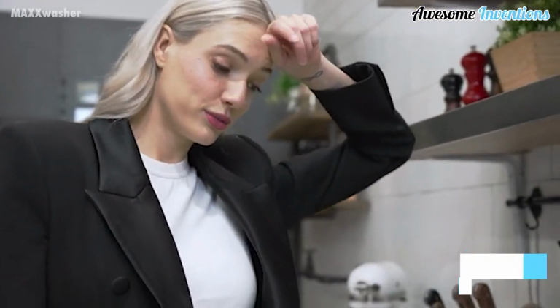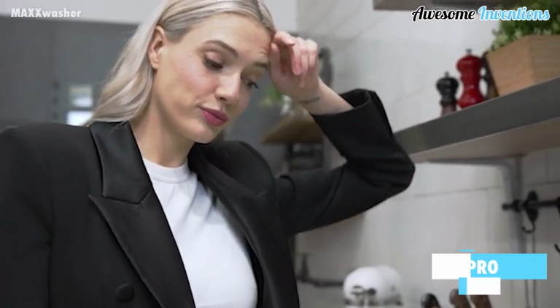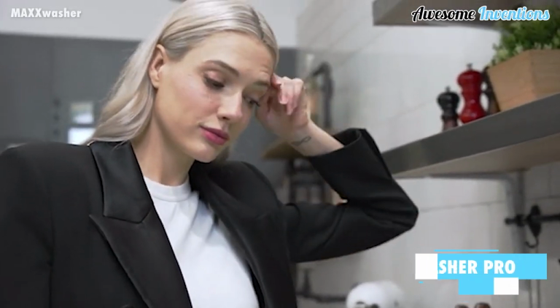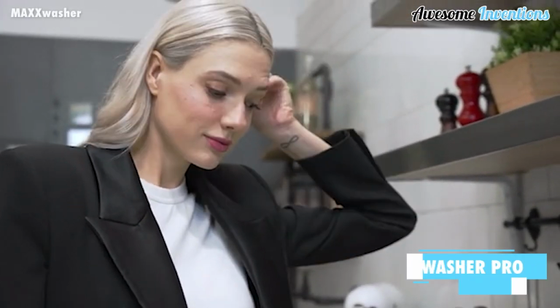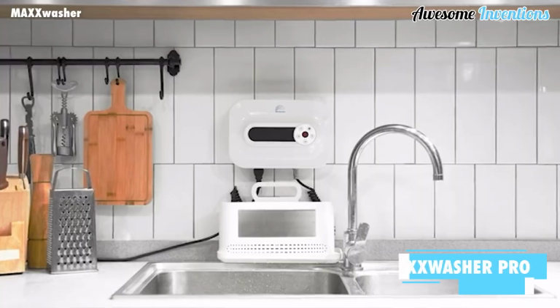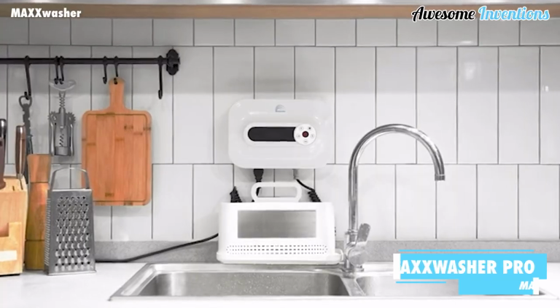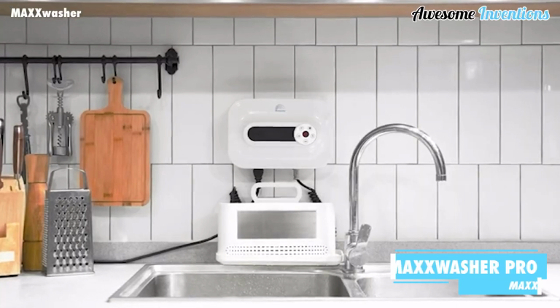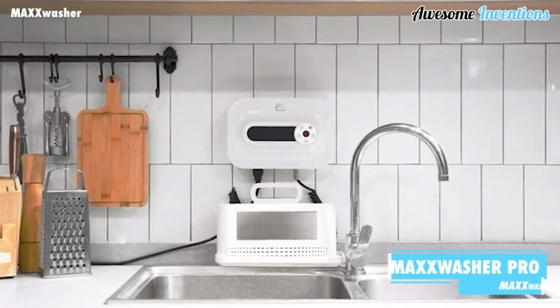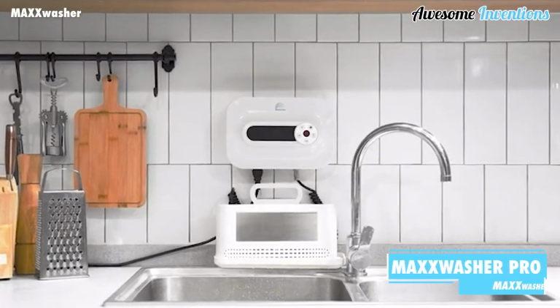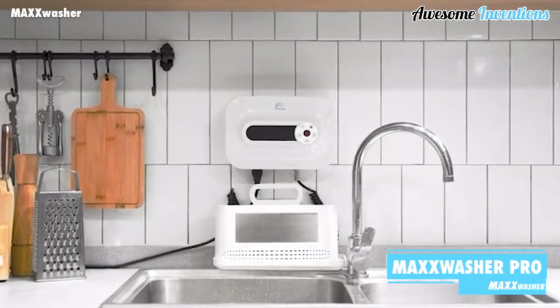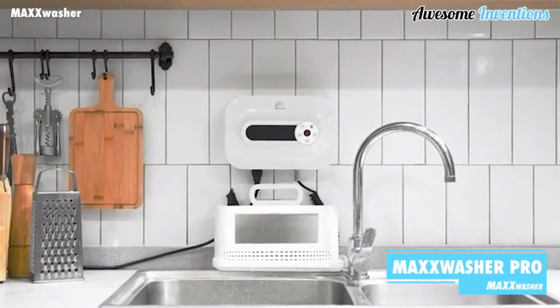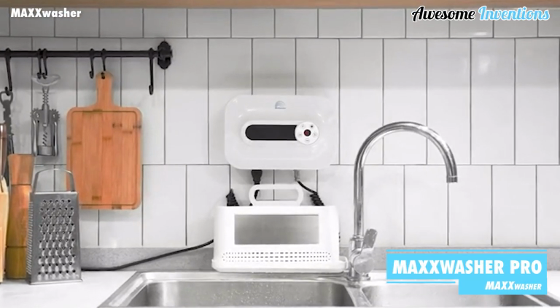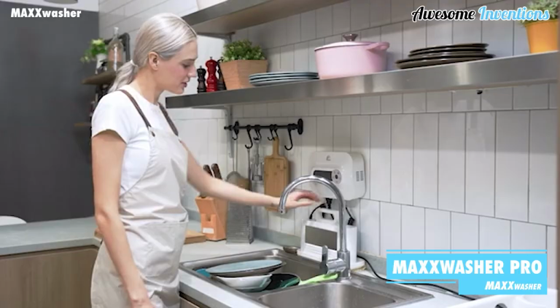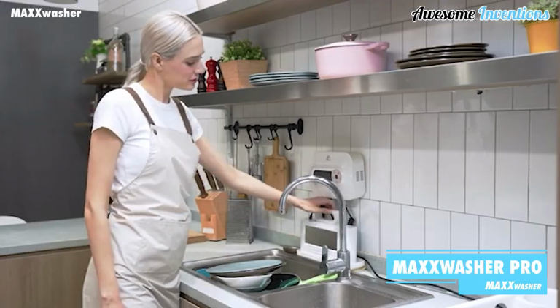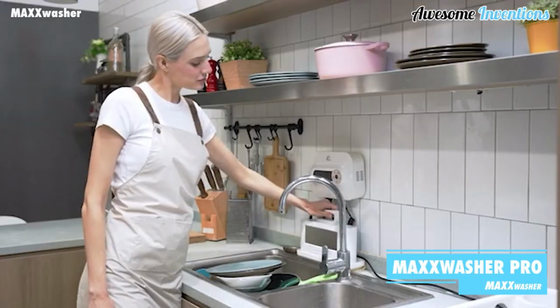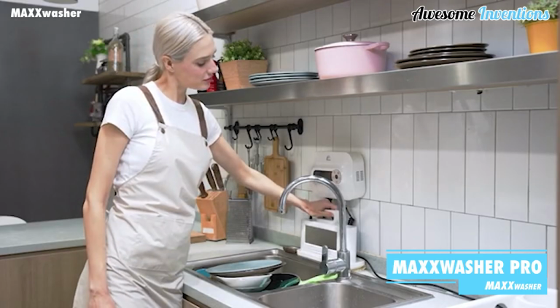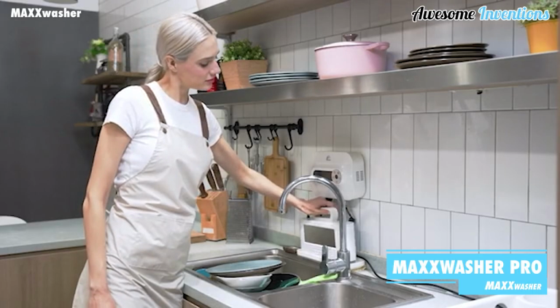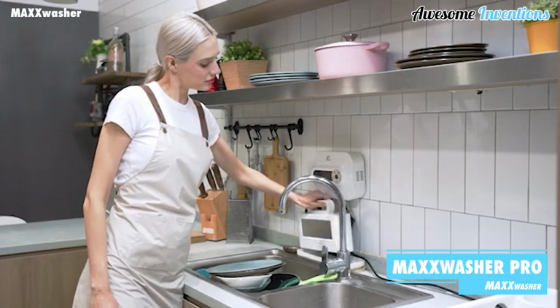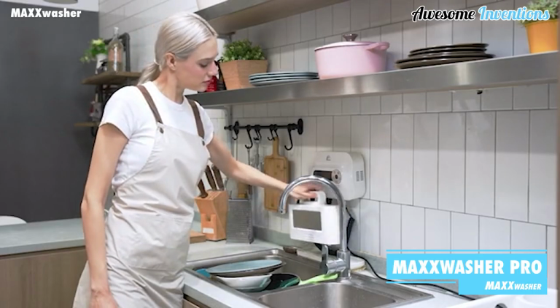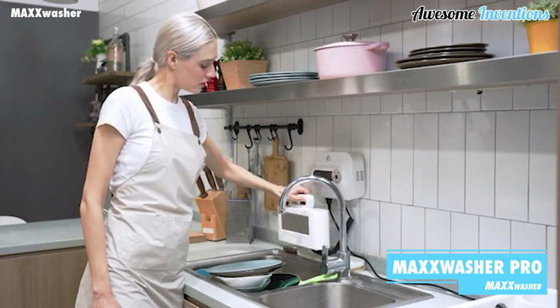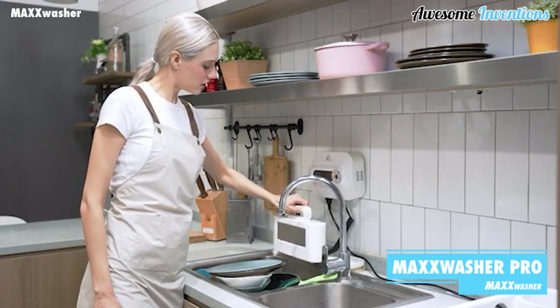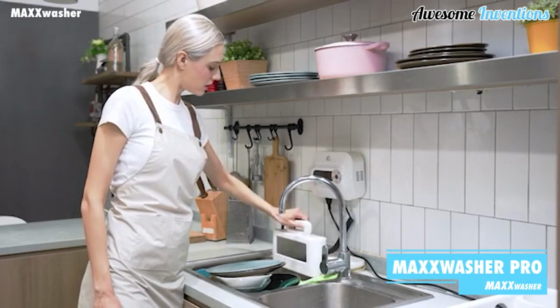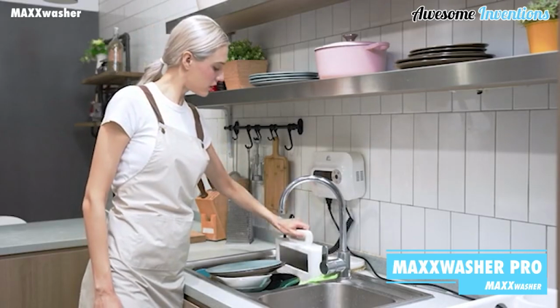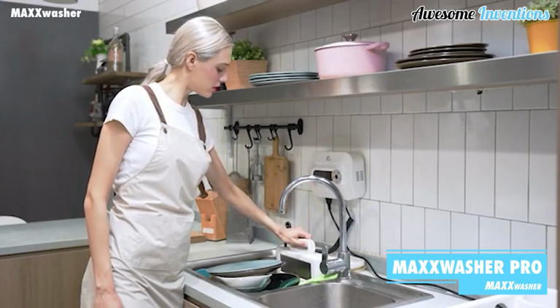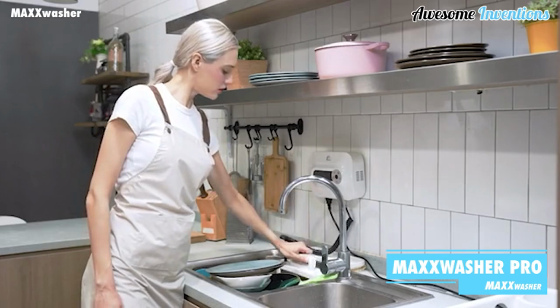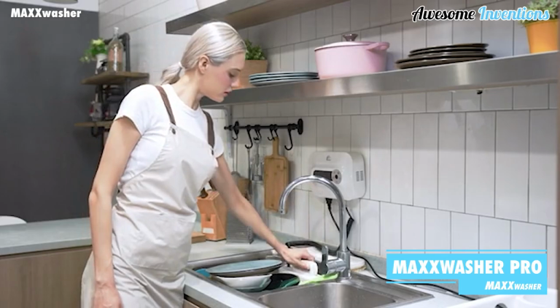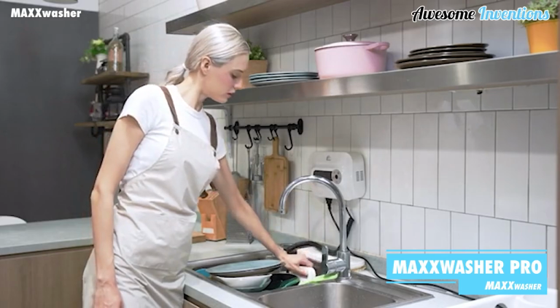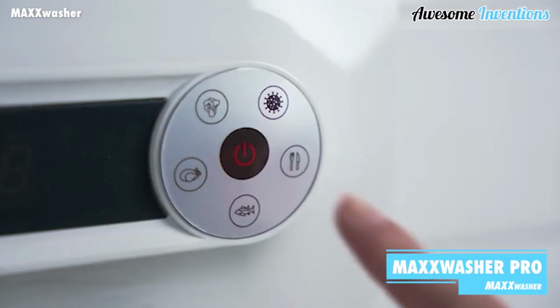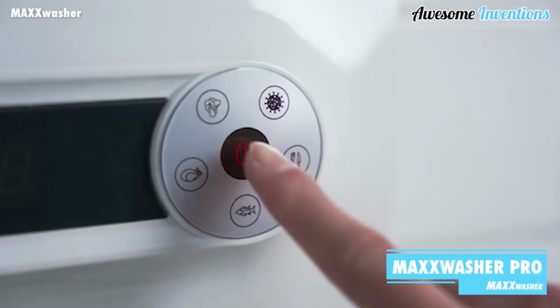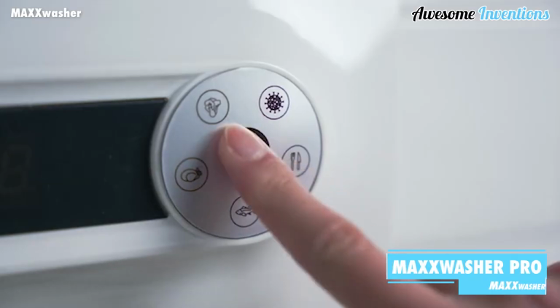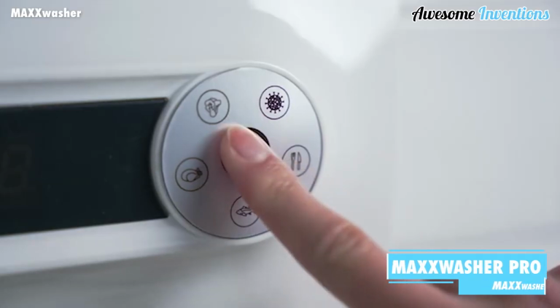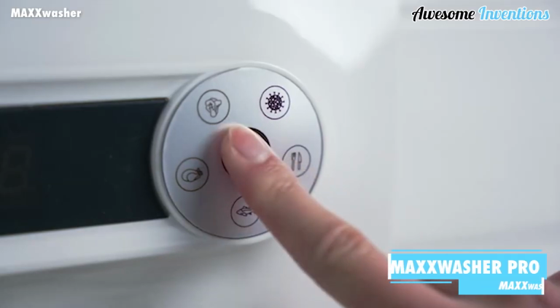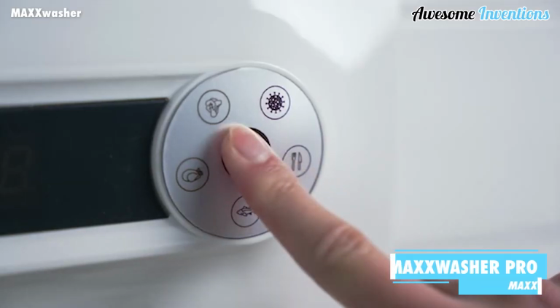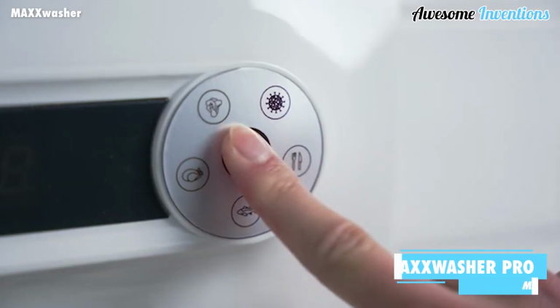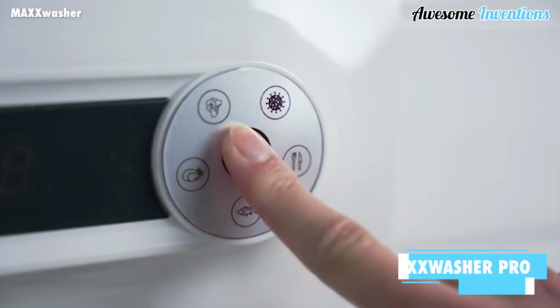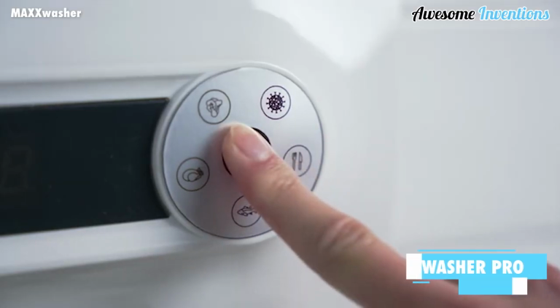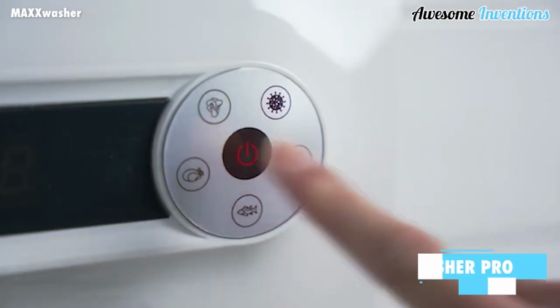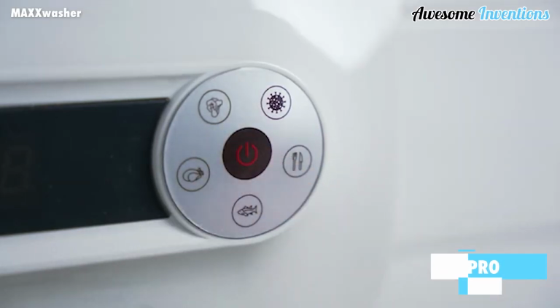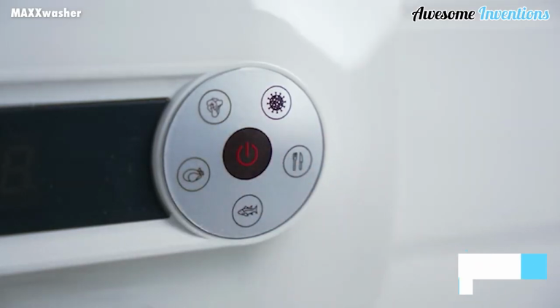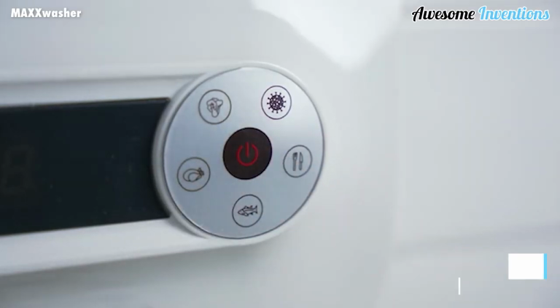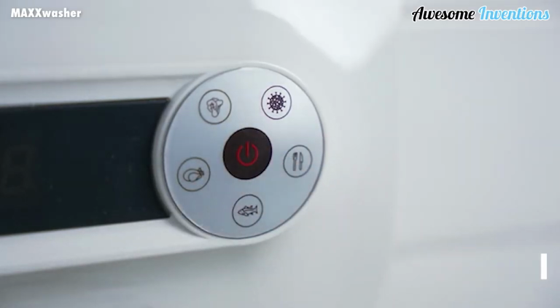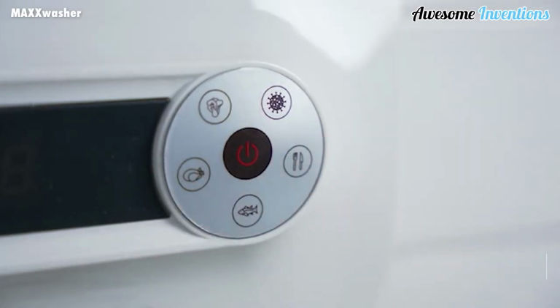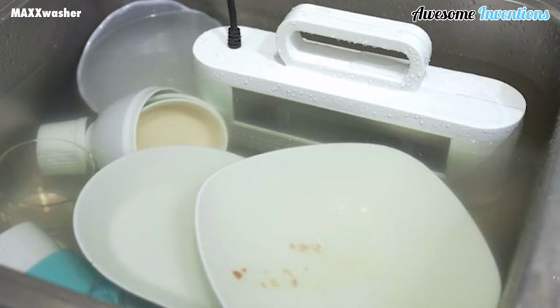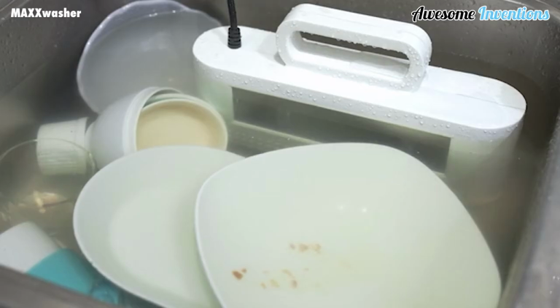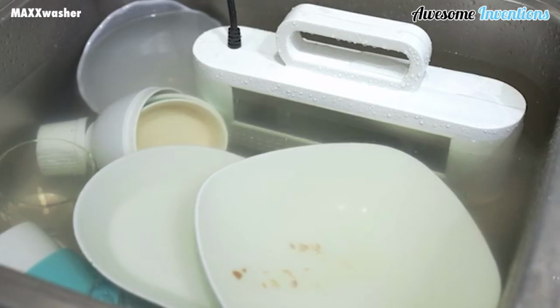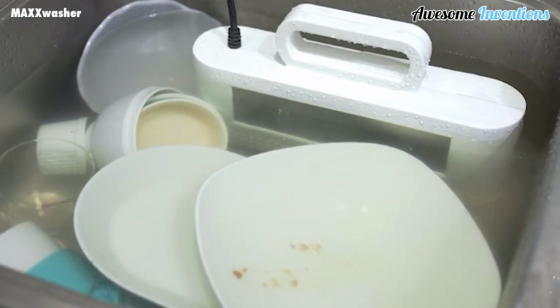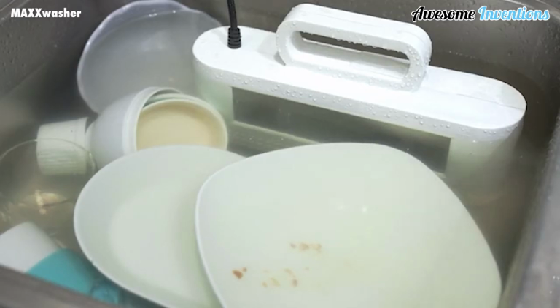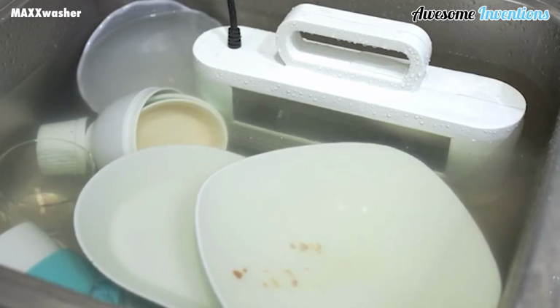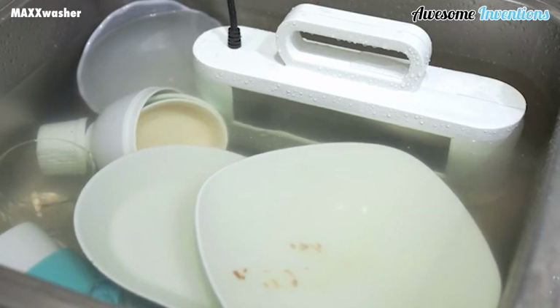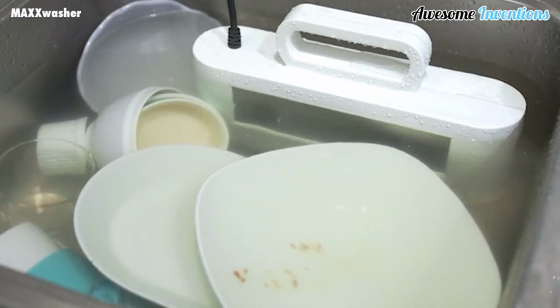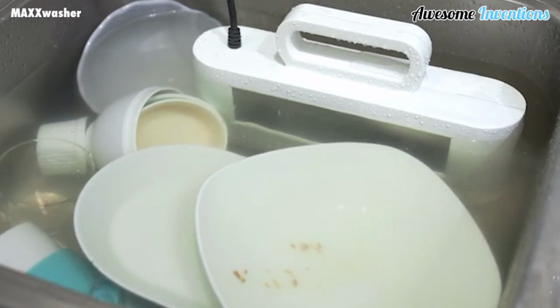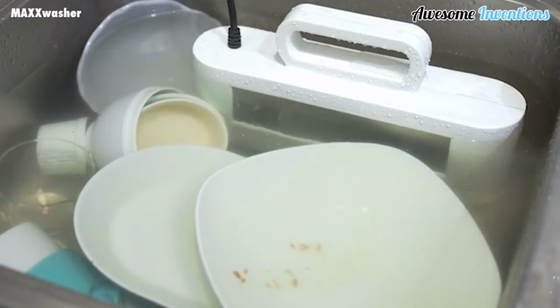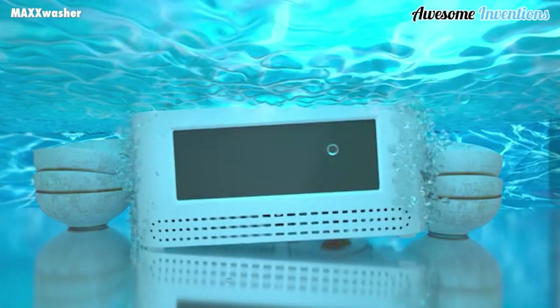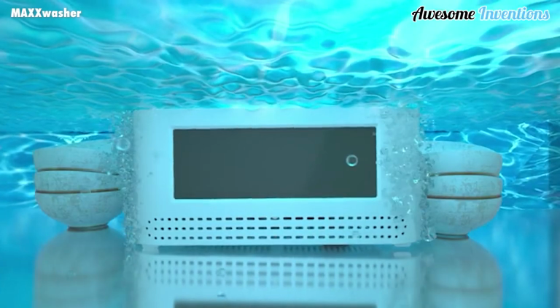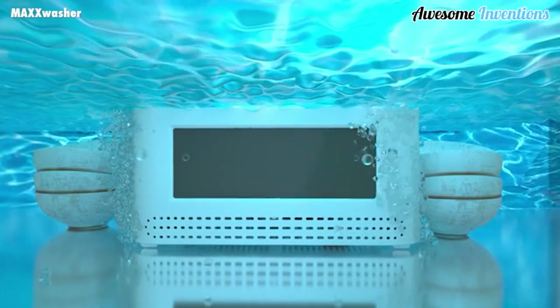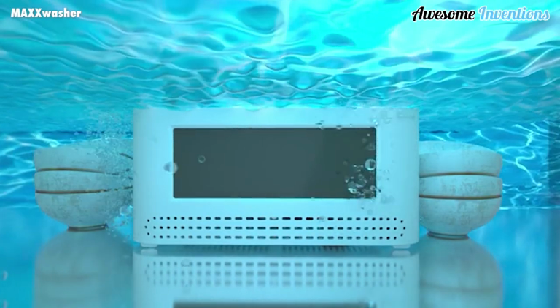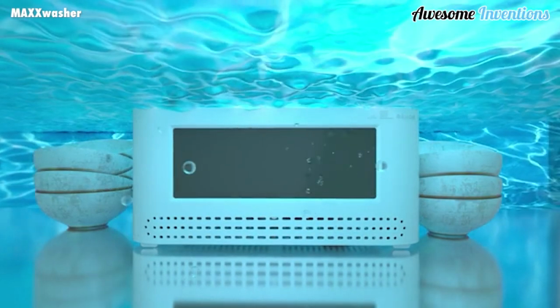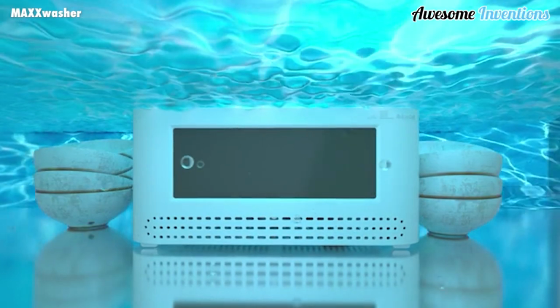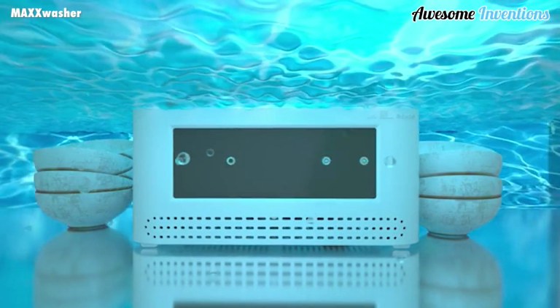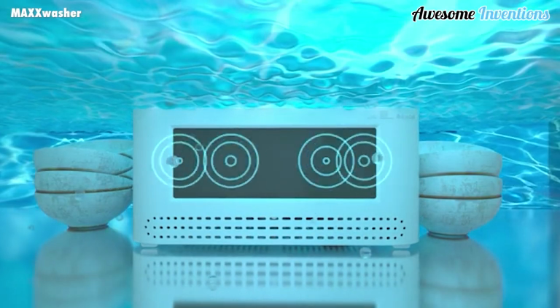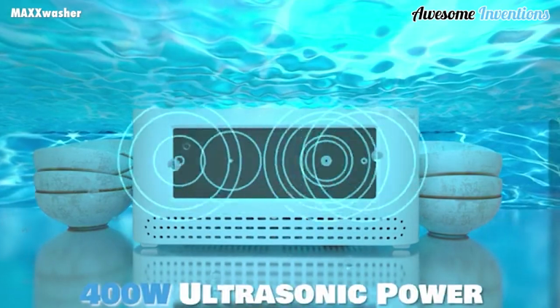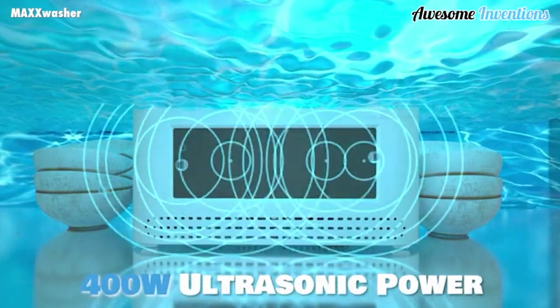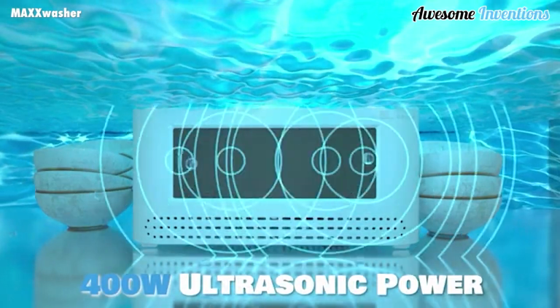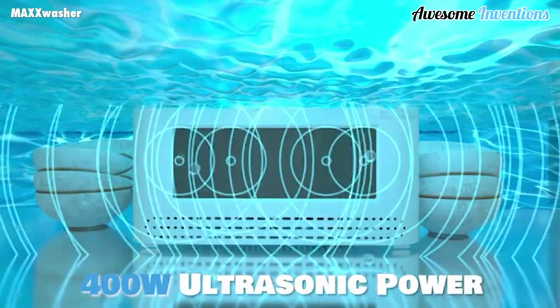The Max Washer Pro can wash your dishes for you. Using its revolutionary tech, it can have your dishes clean in minutes, all completely hands-free.